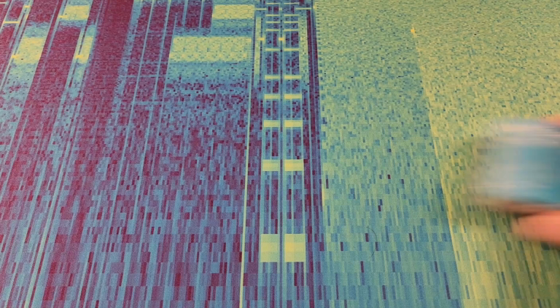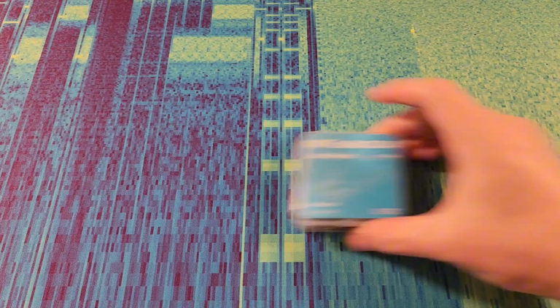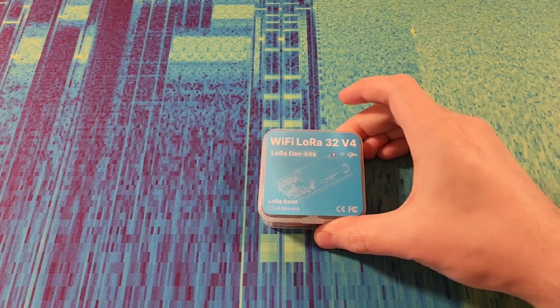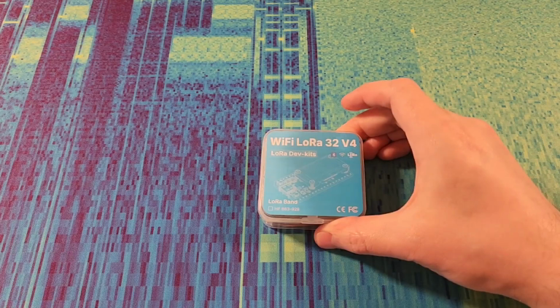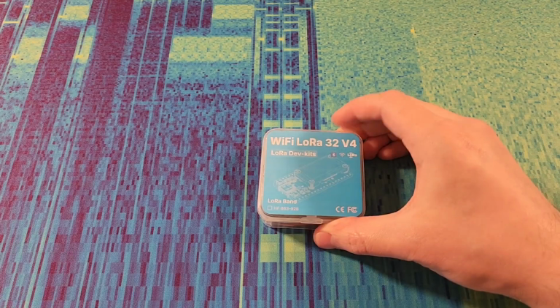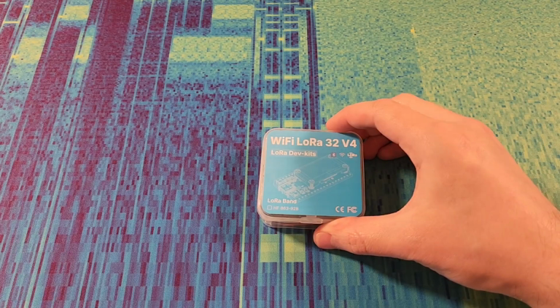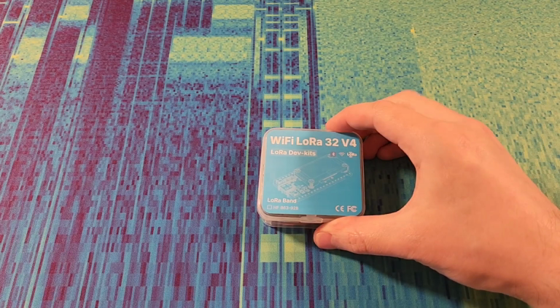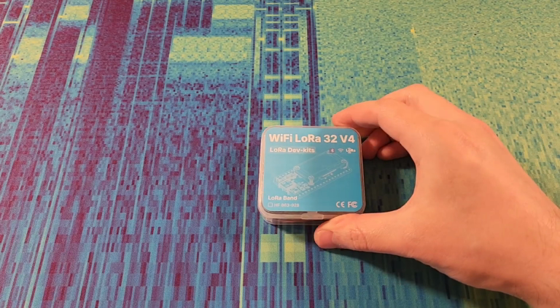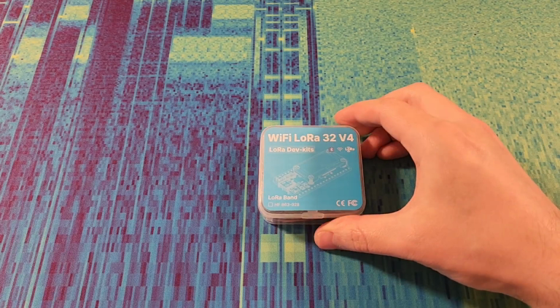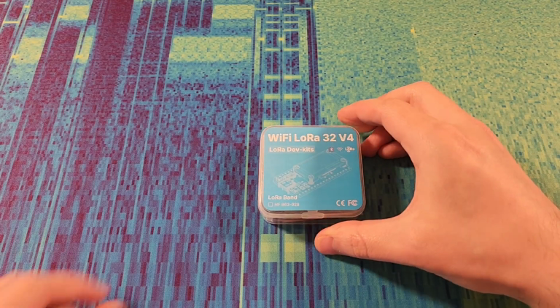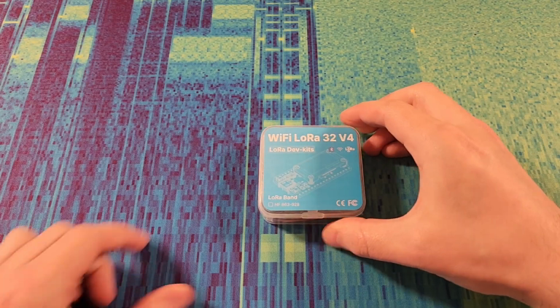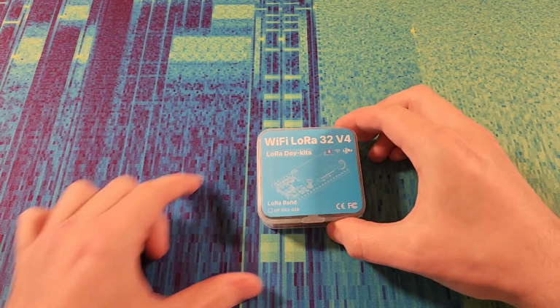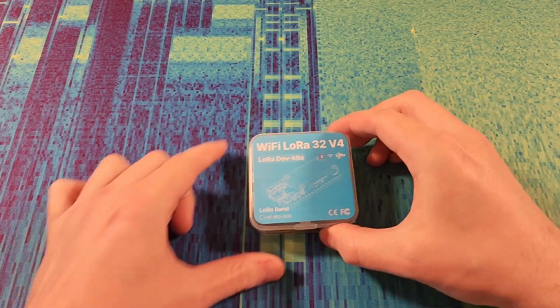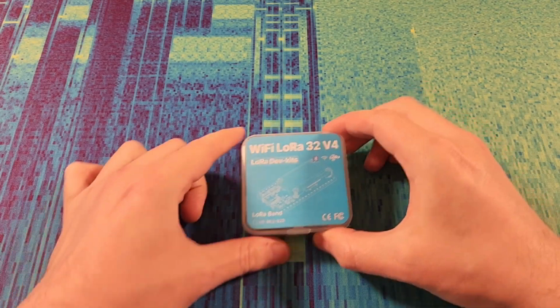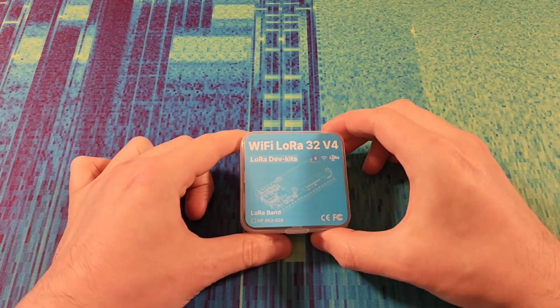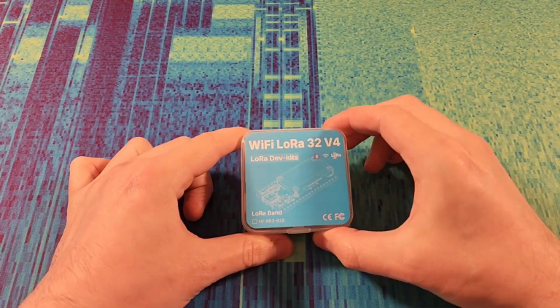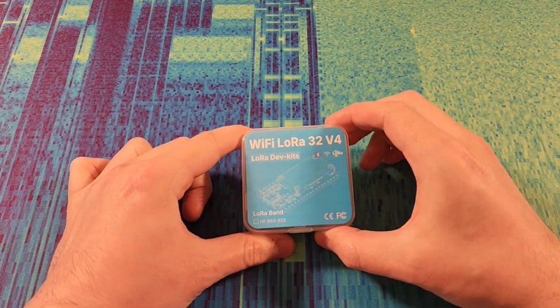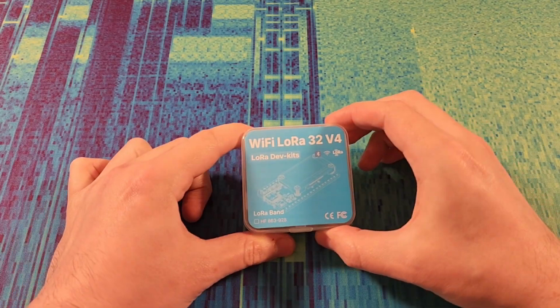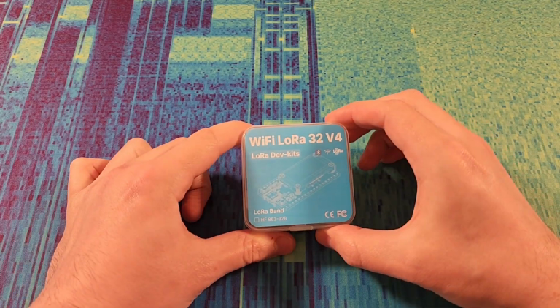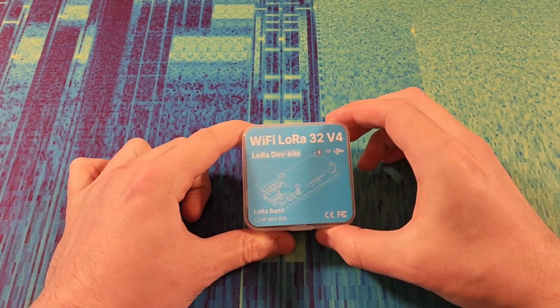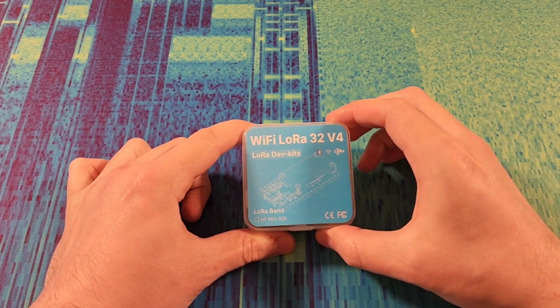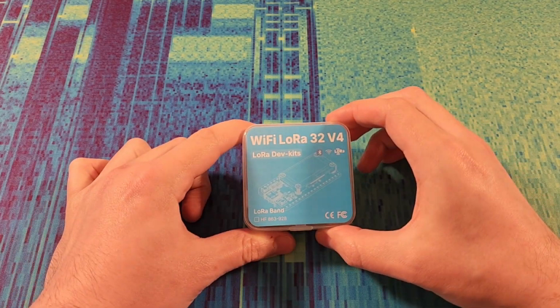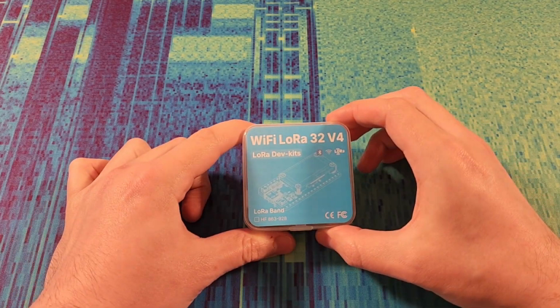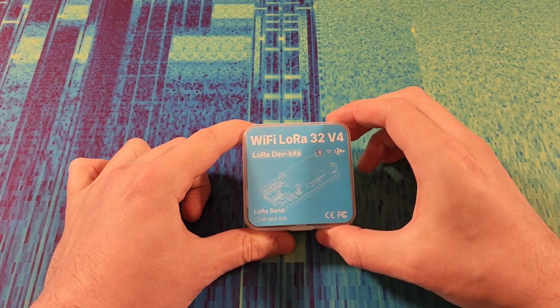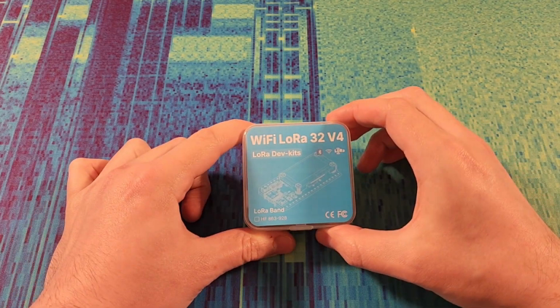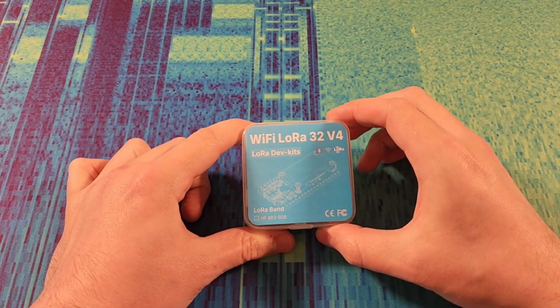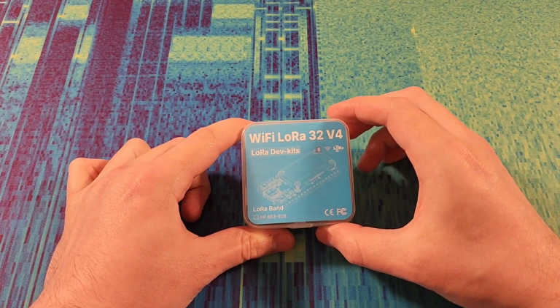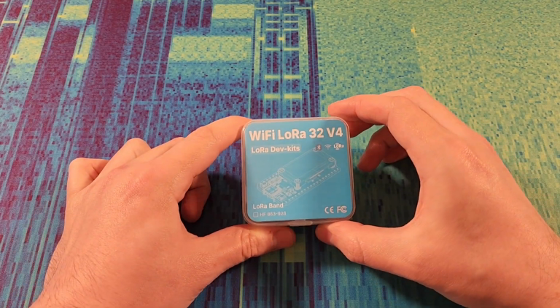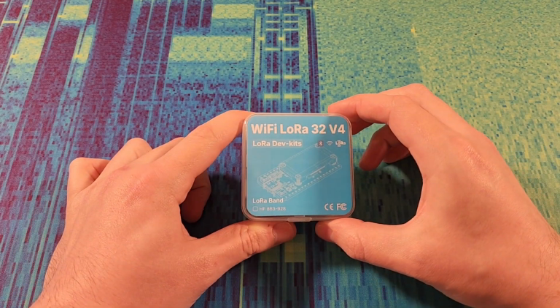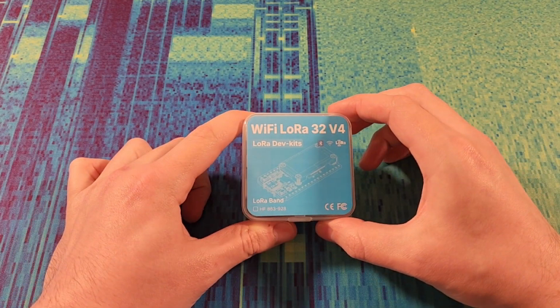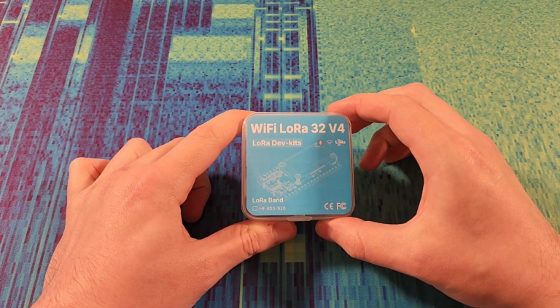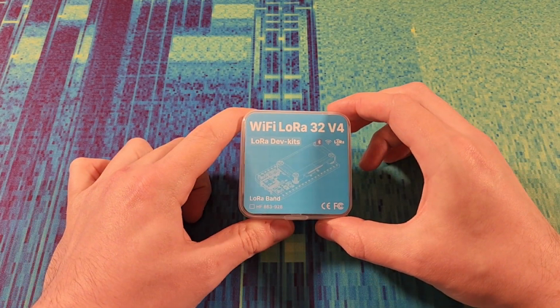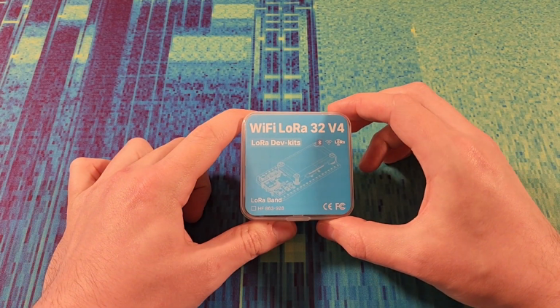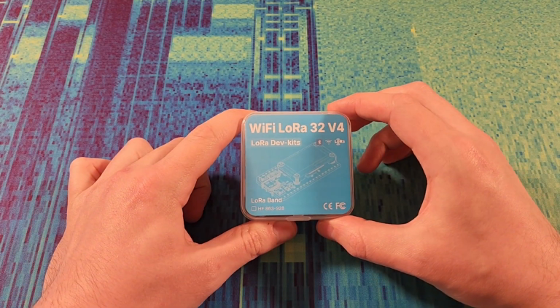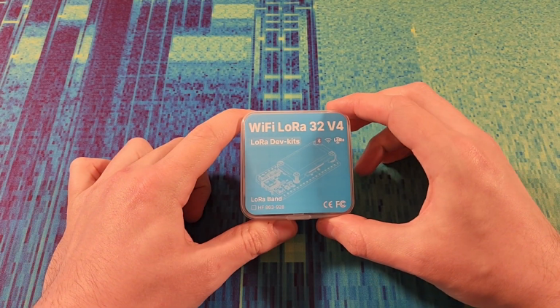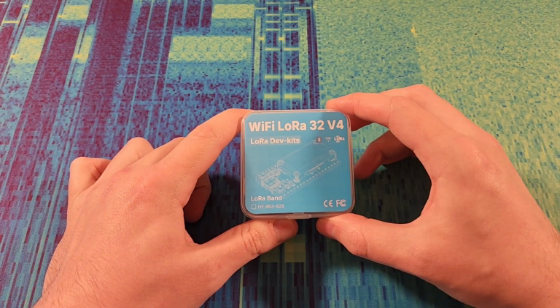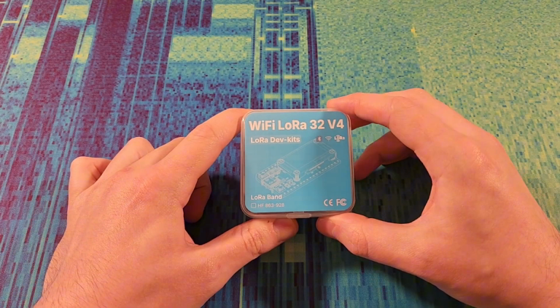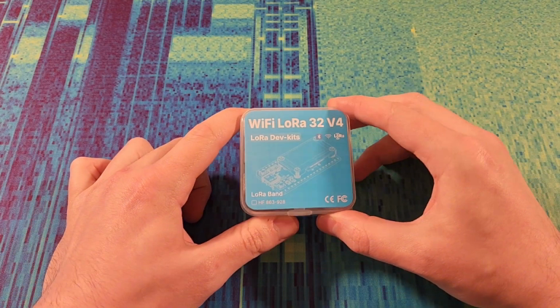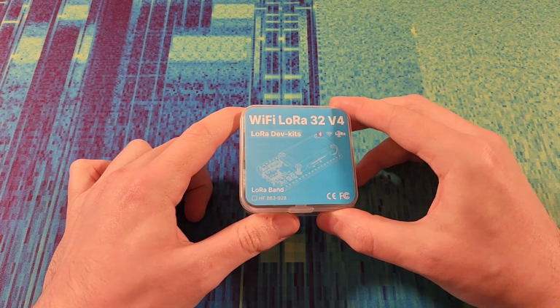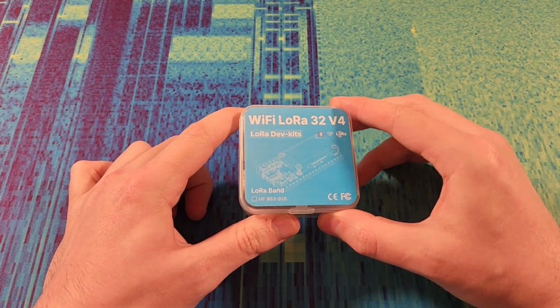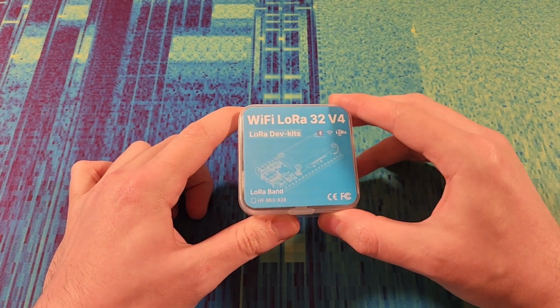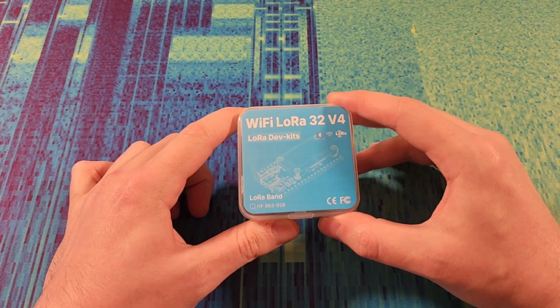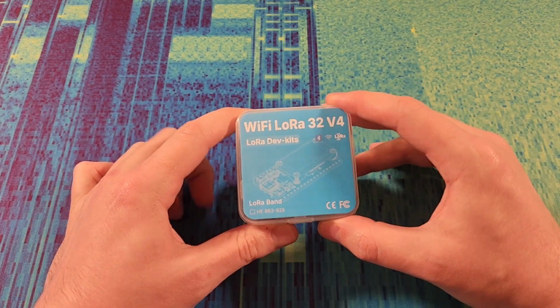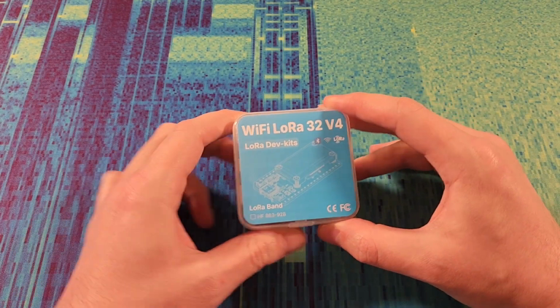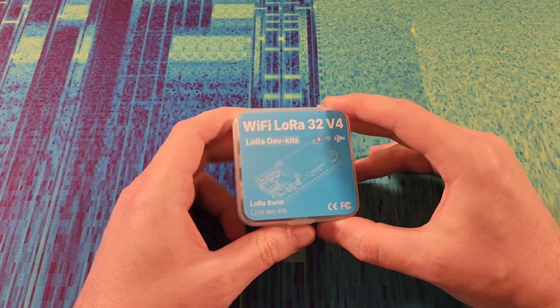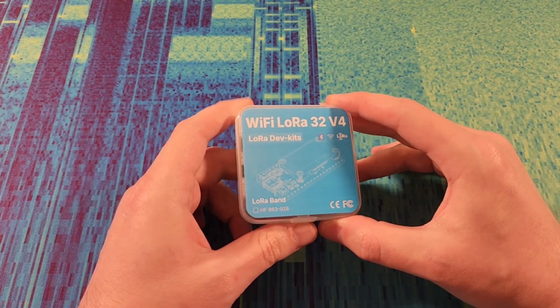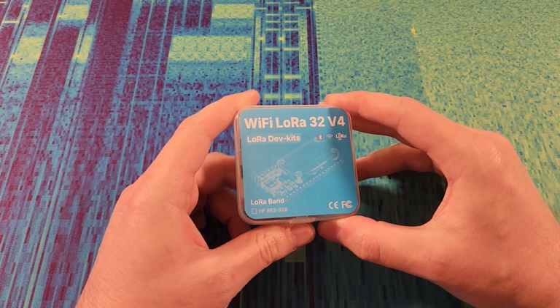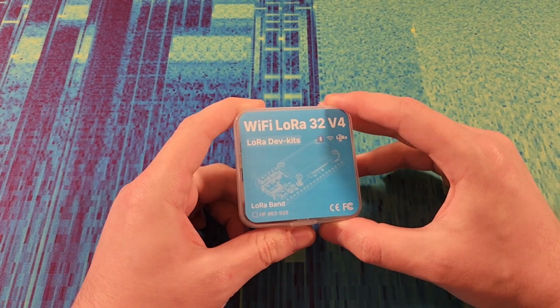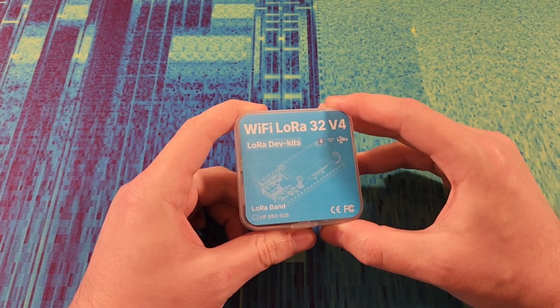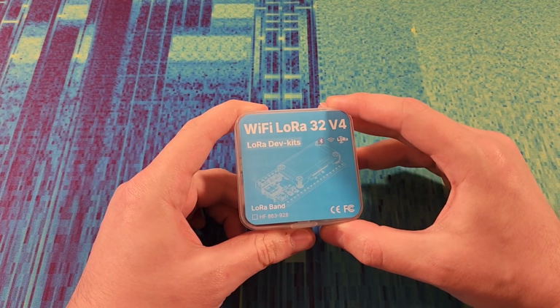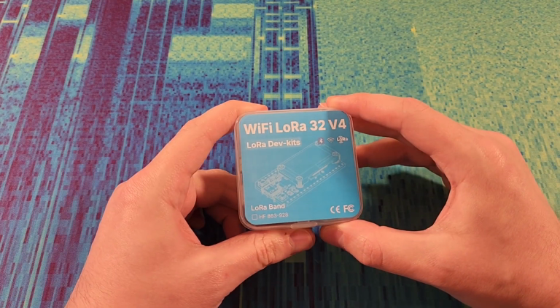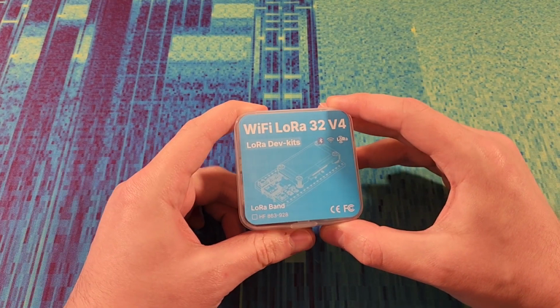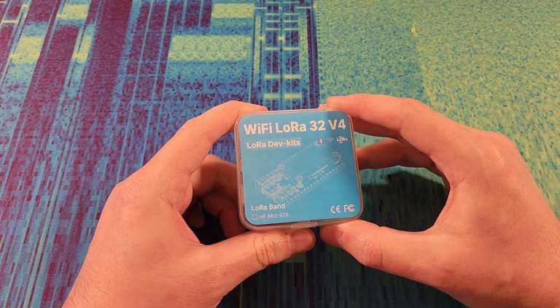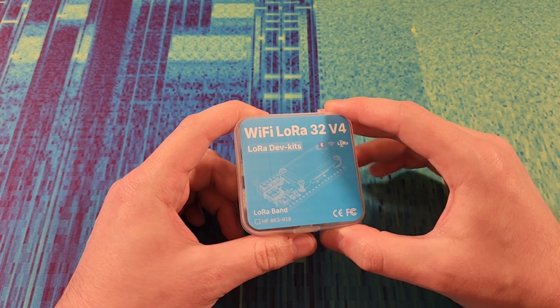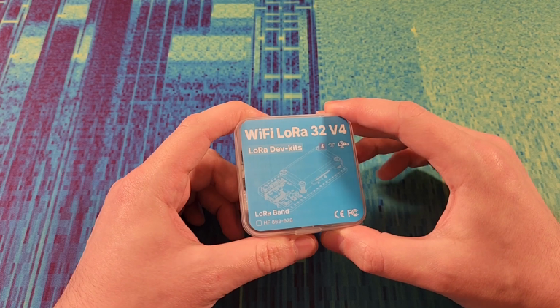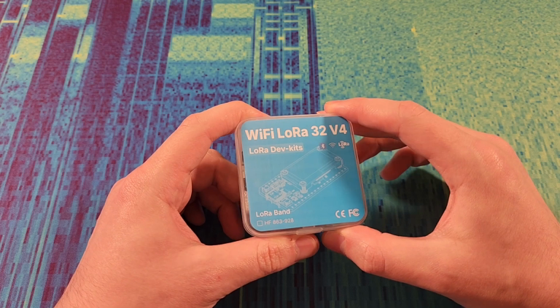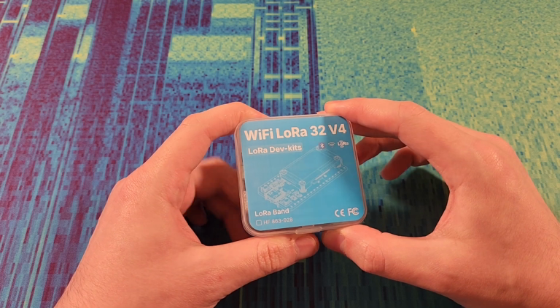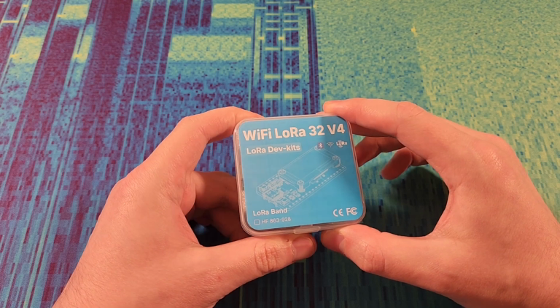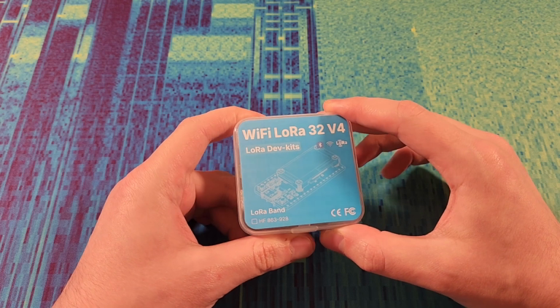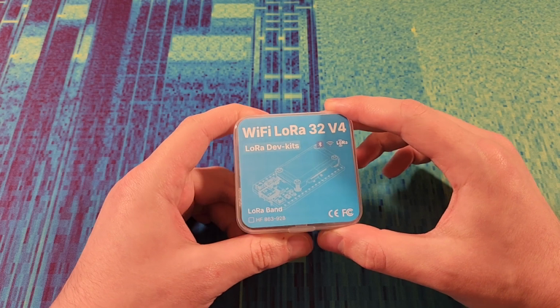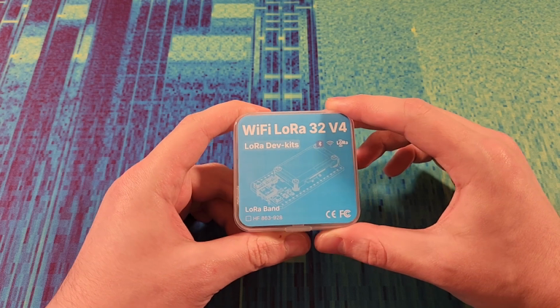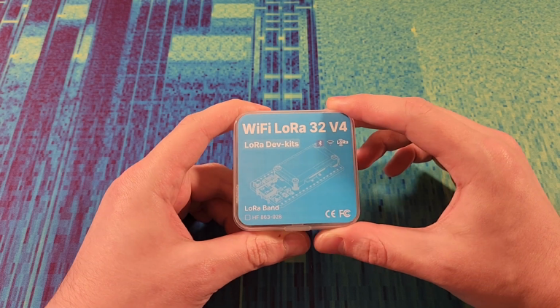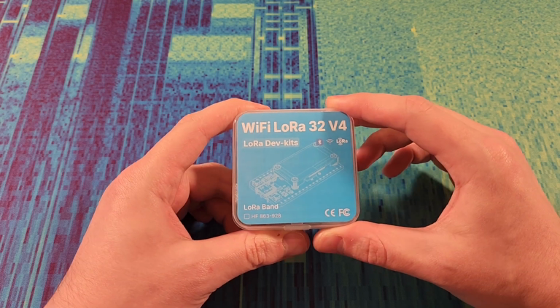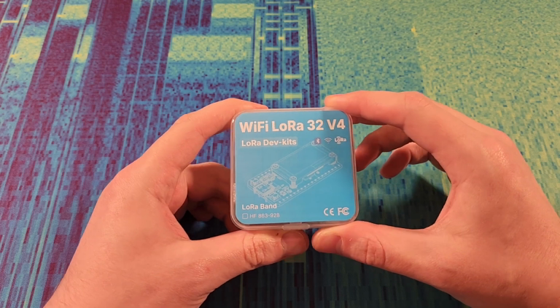Hey all, today we're looking at this. This is a Wi-Fi LoRa 32 V4 from Heltec, or as I'll just call it a Heltec V4.